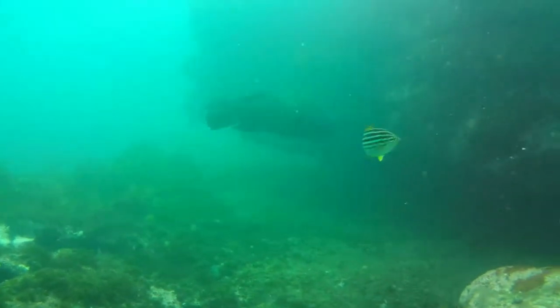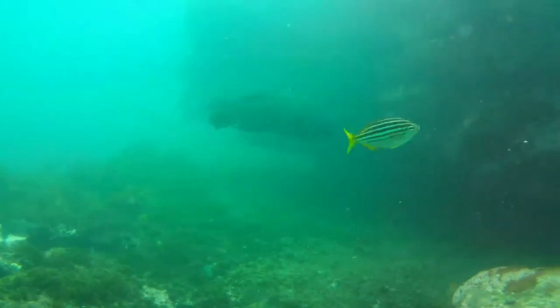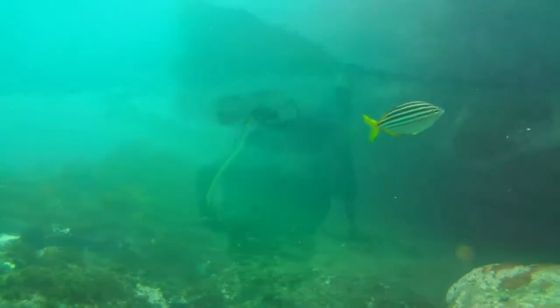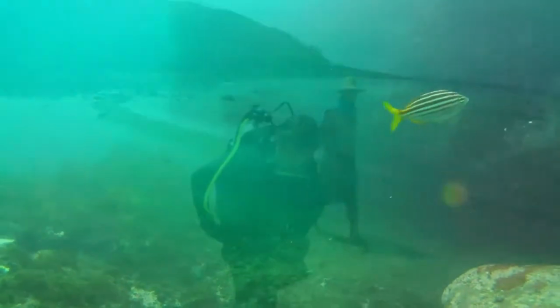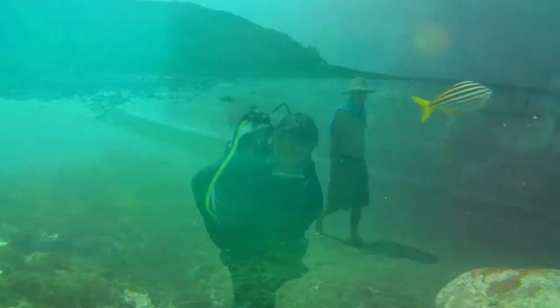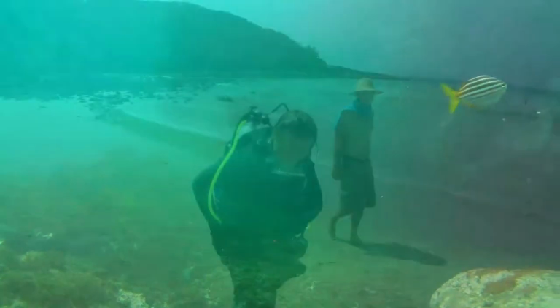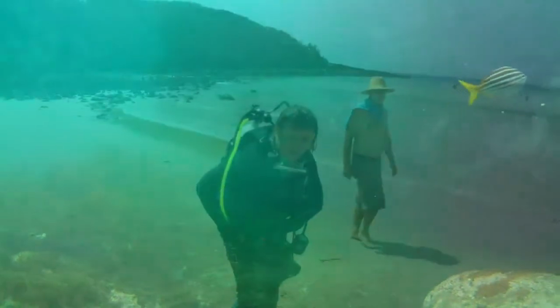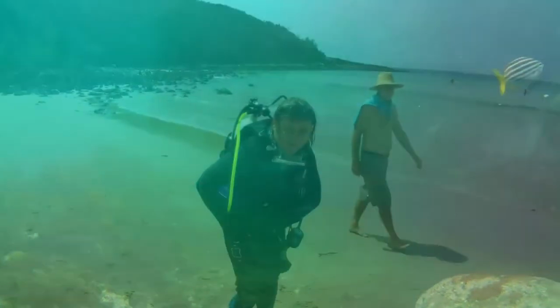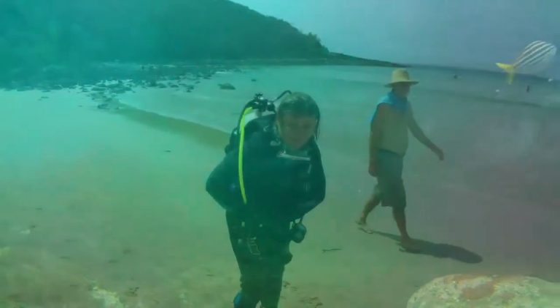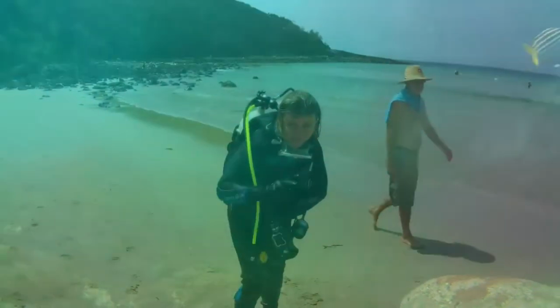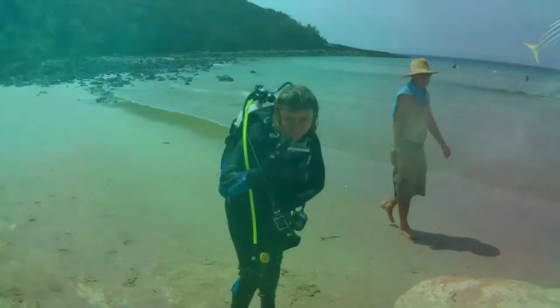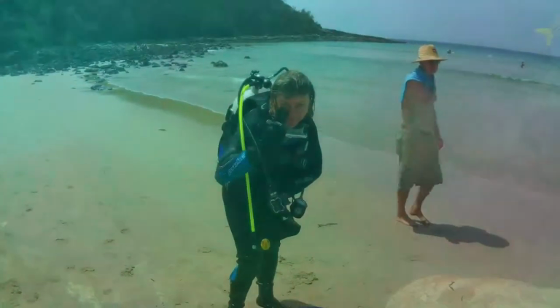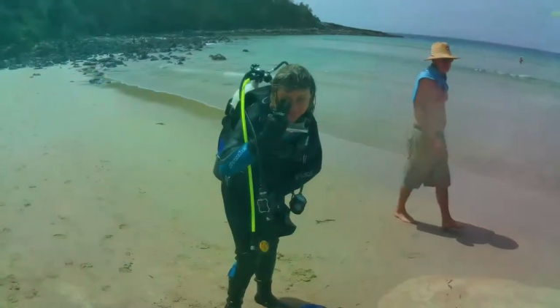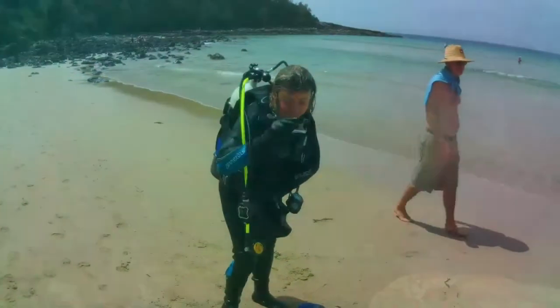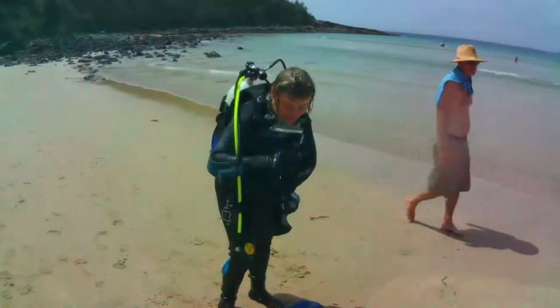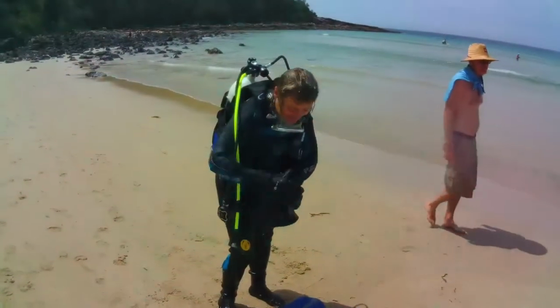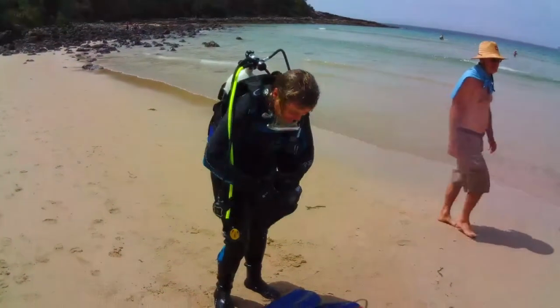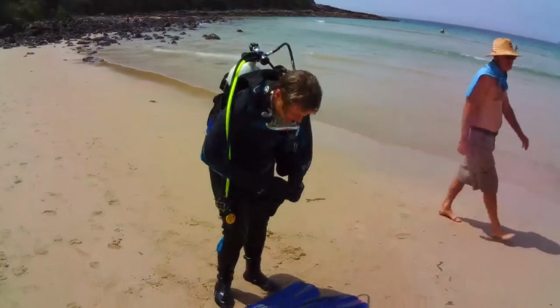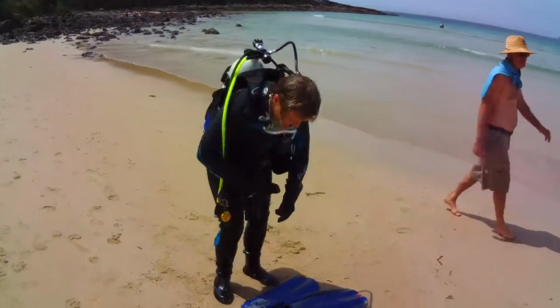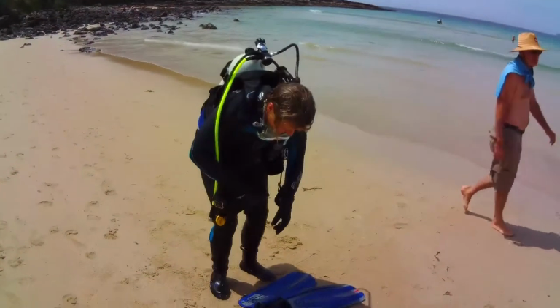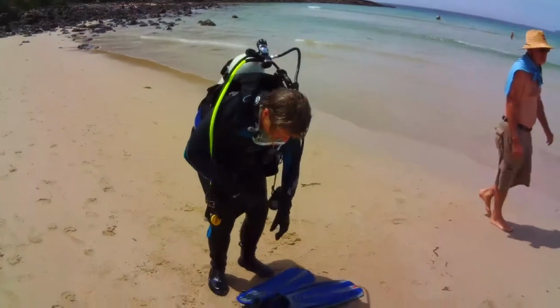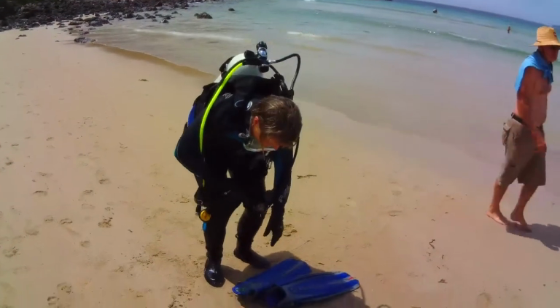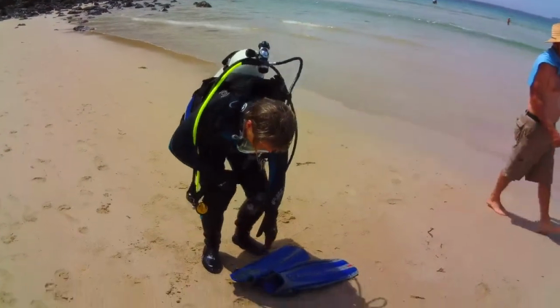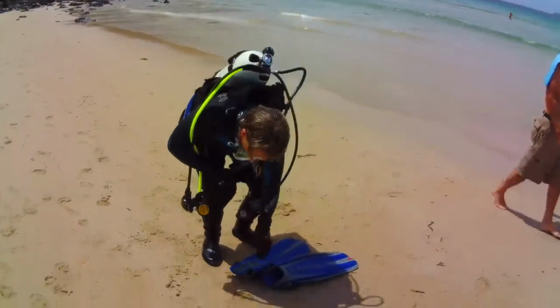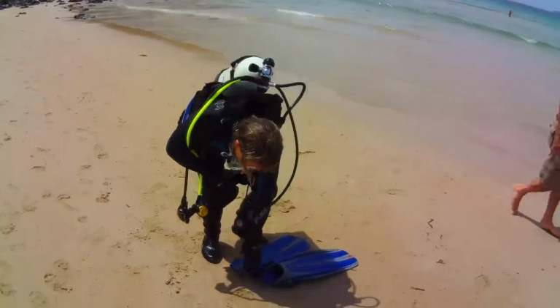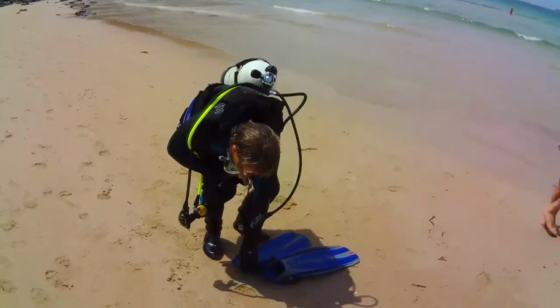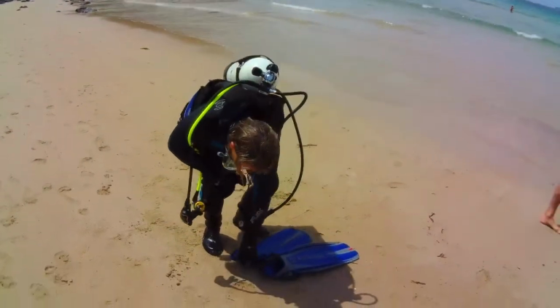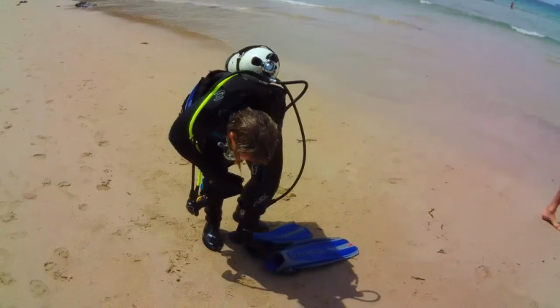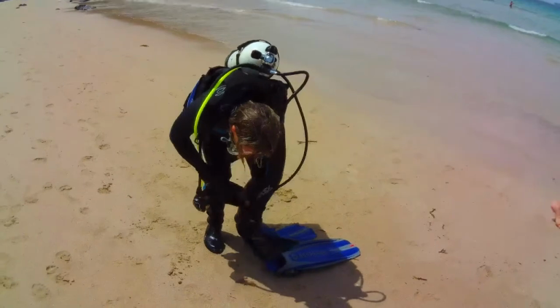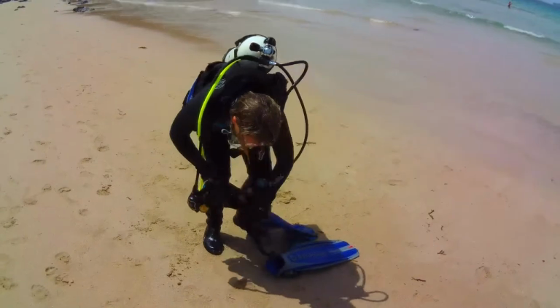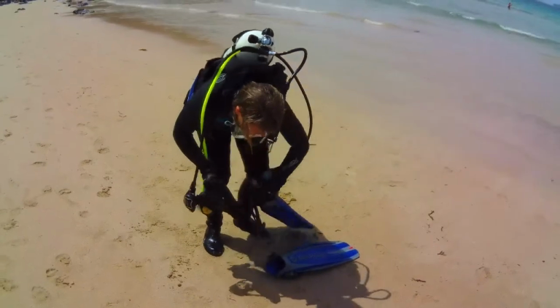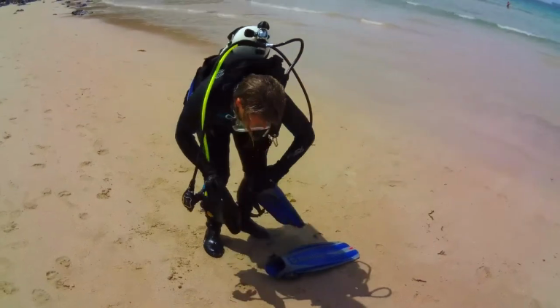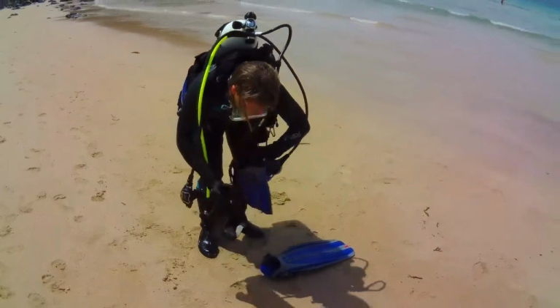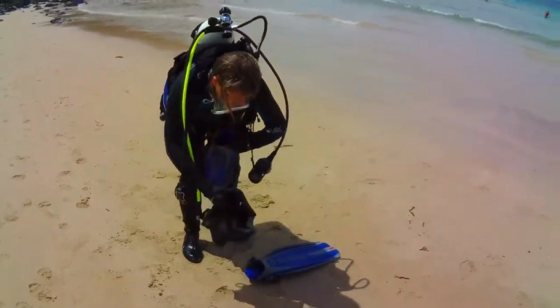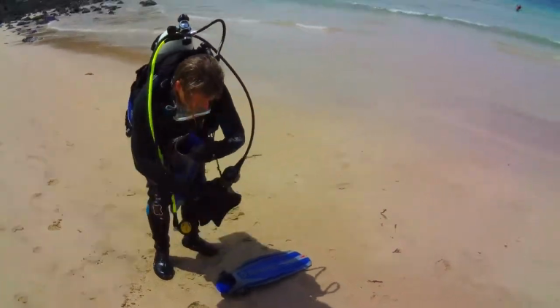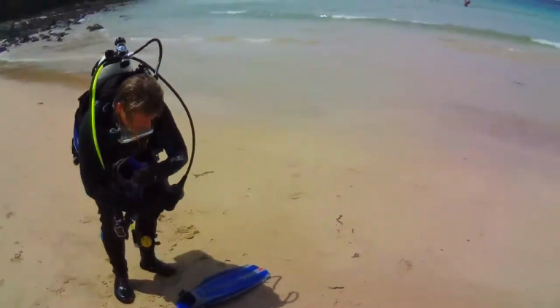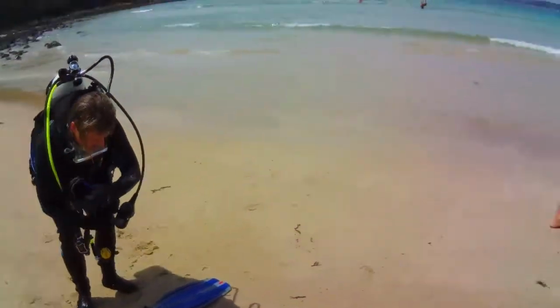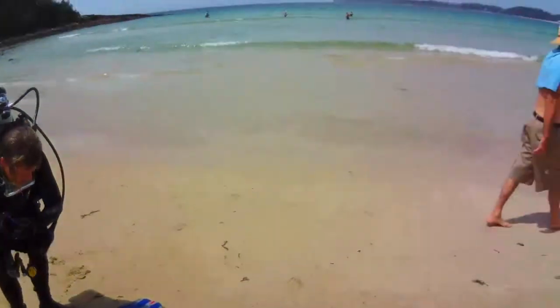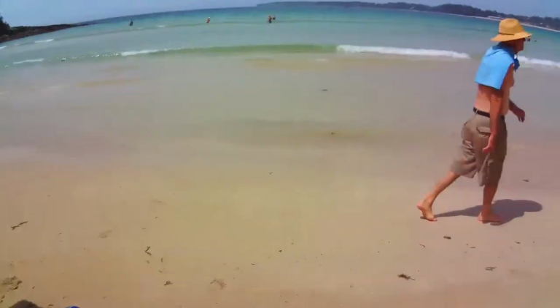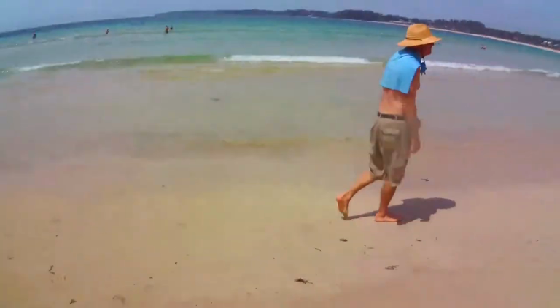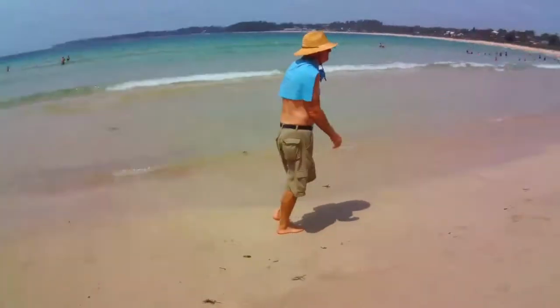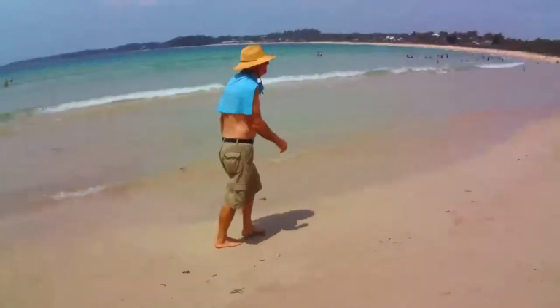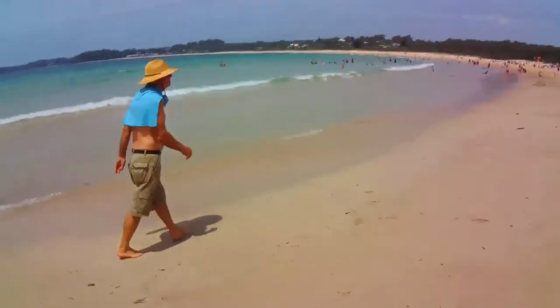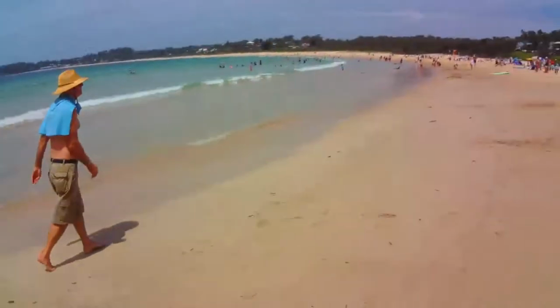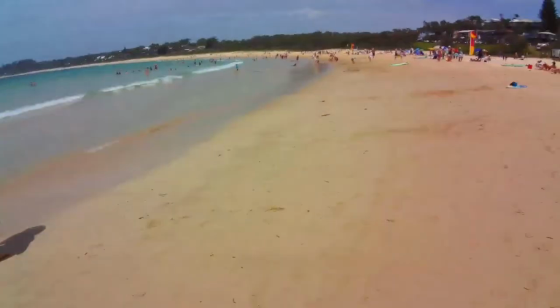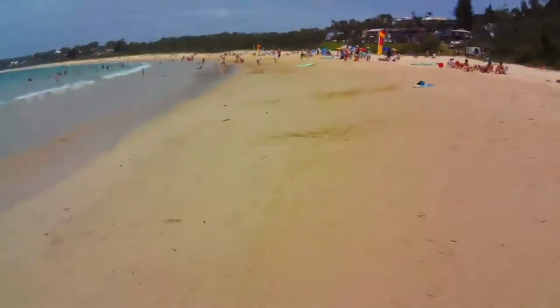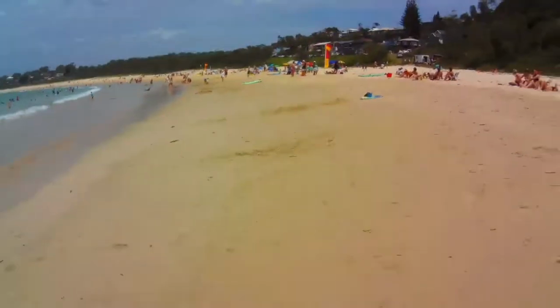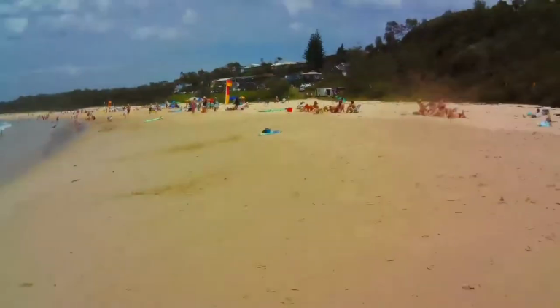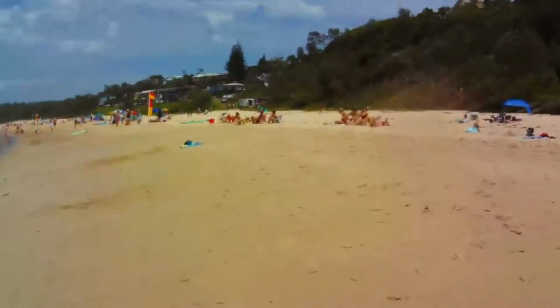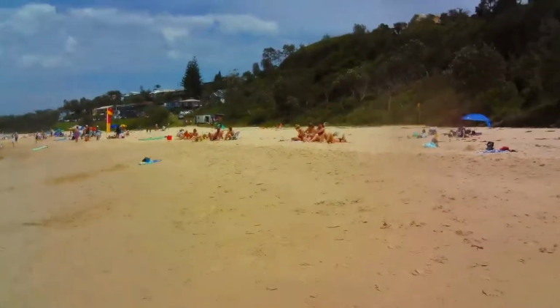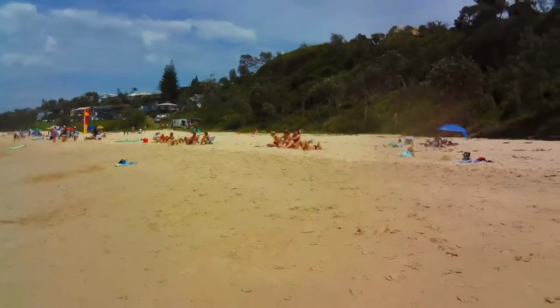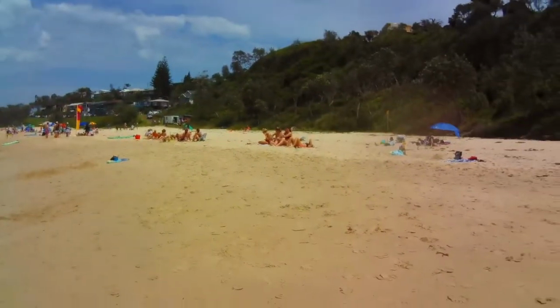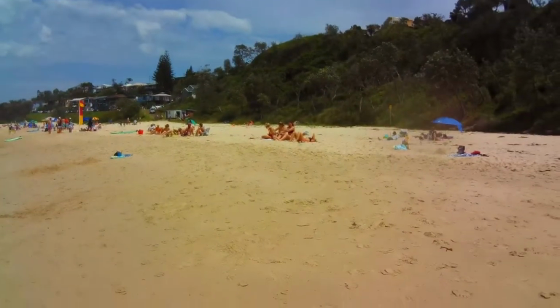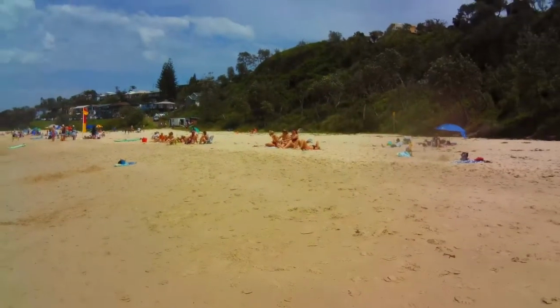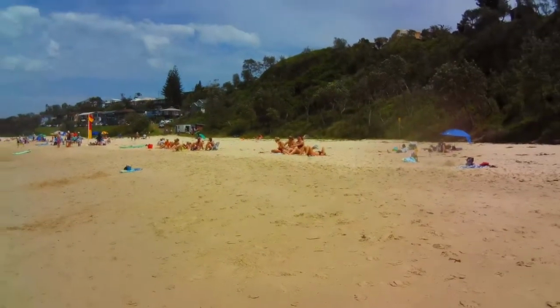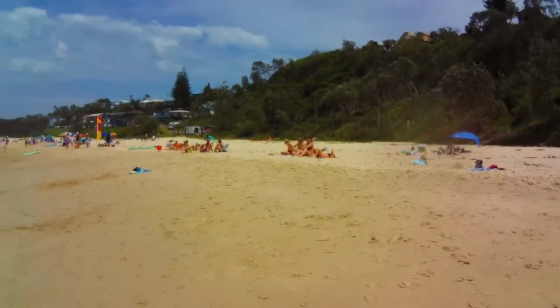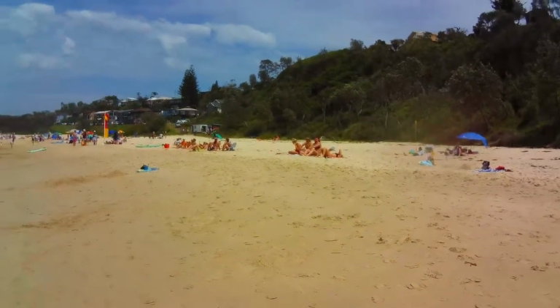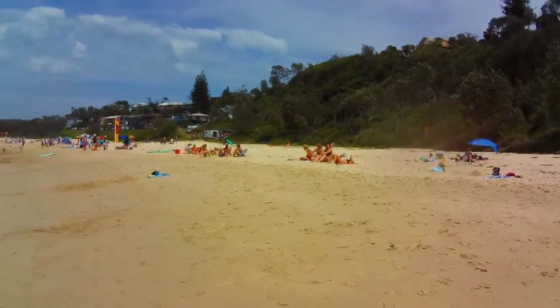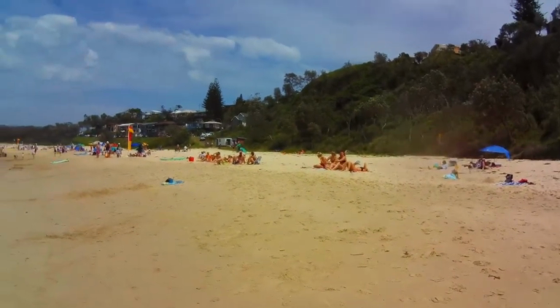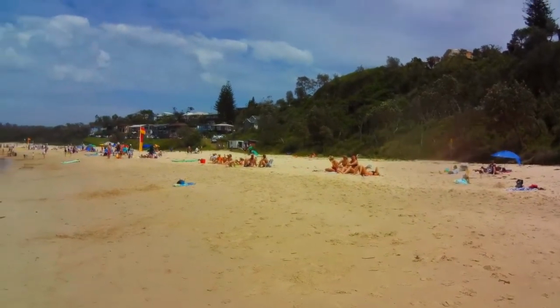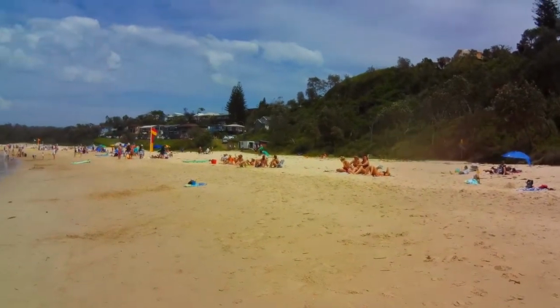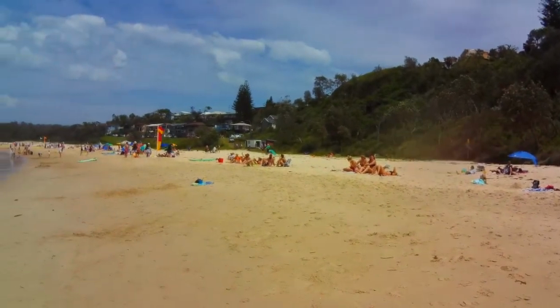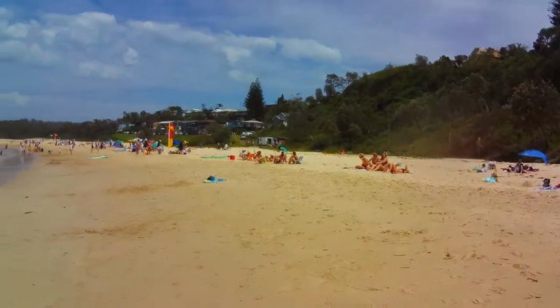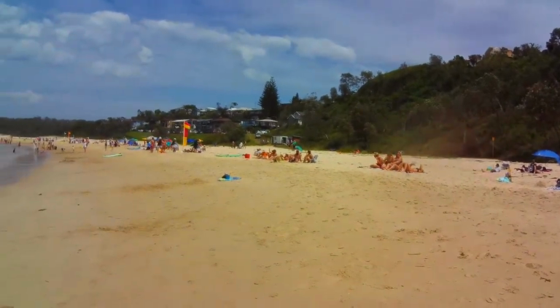We came back around and finished the dive. There's Sue and there's the beach — beautiful day.